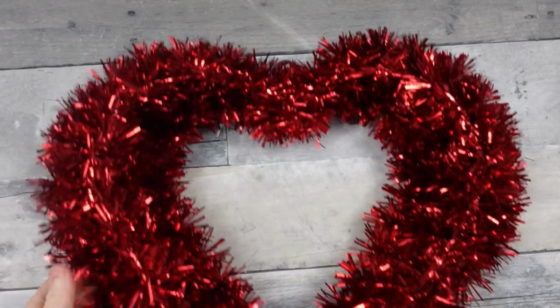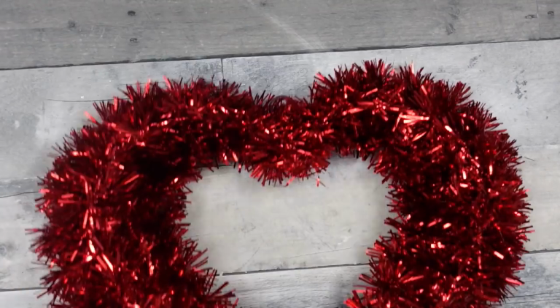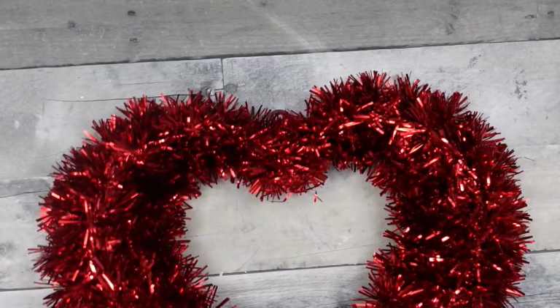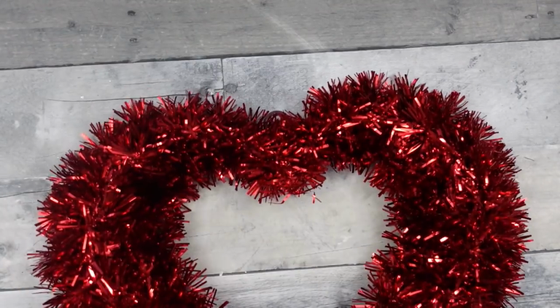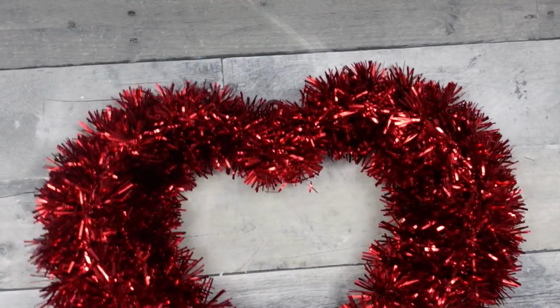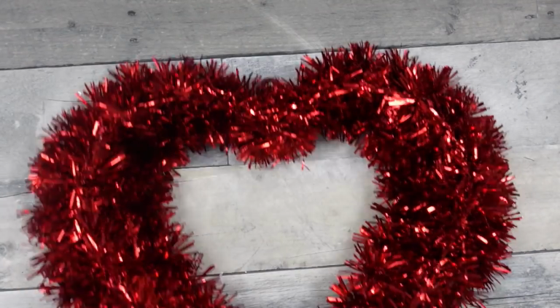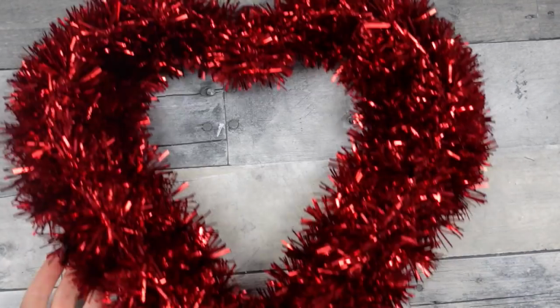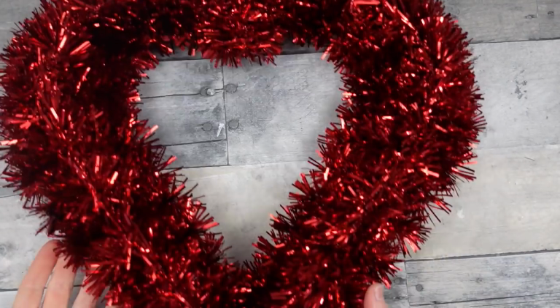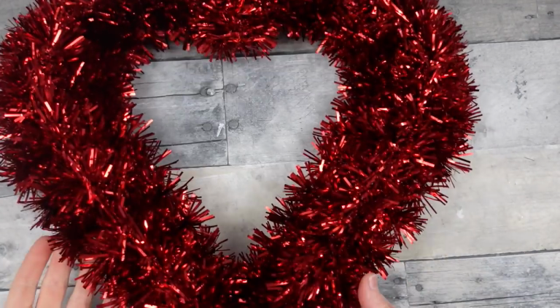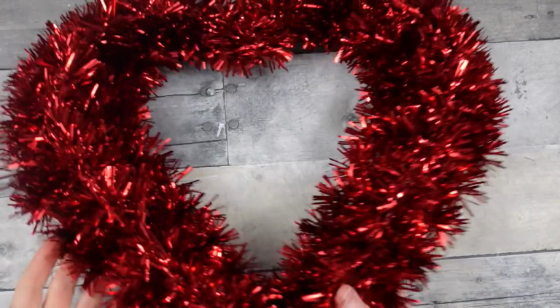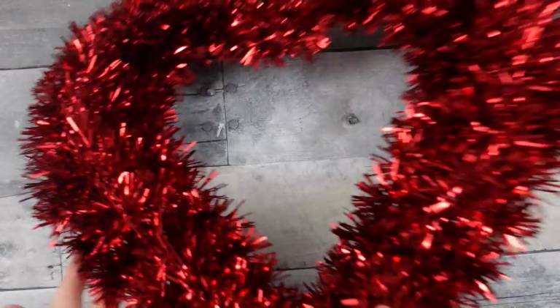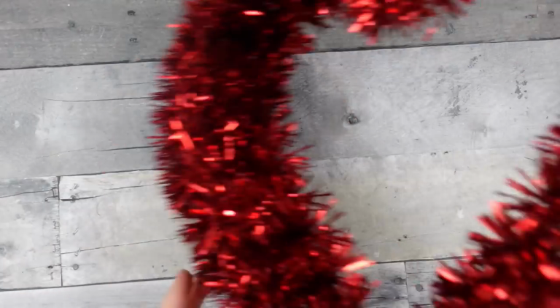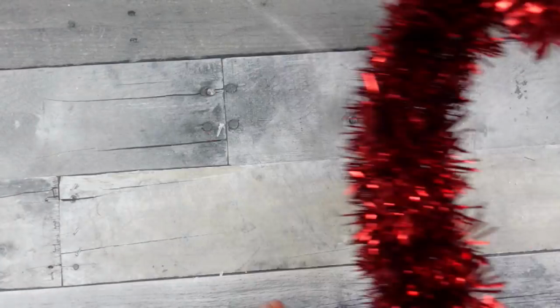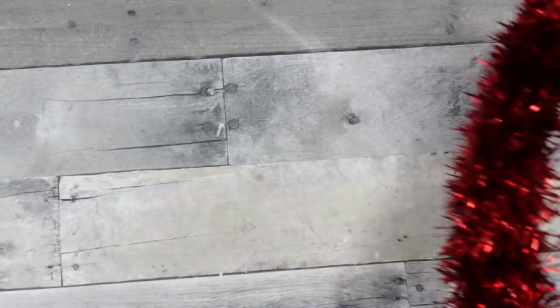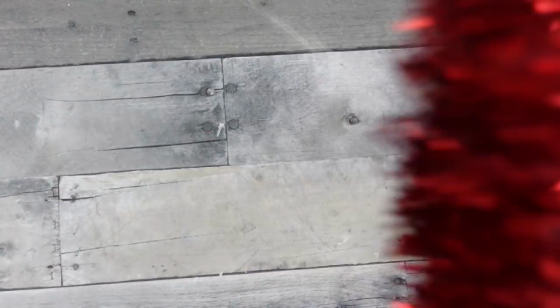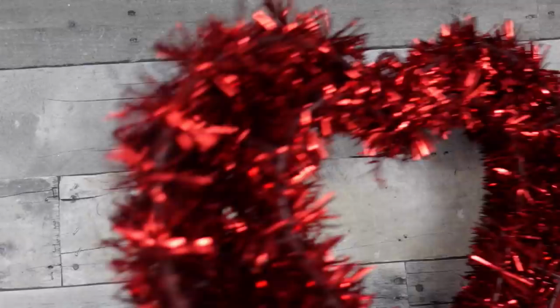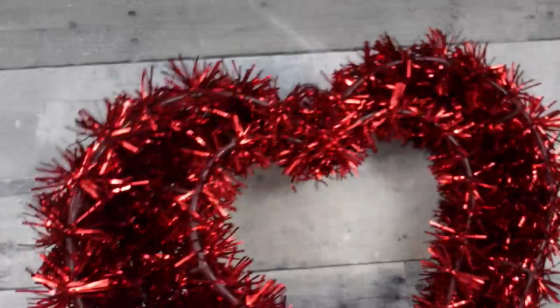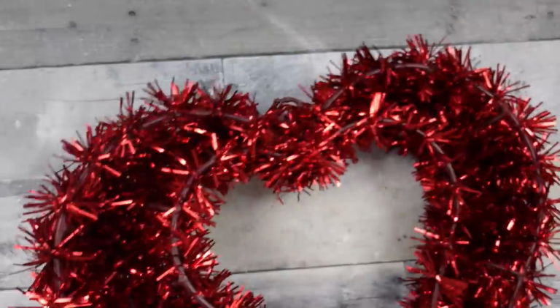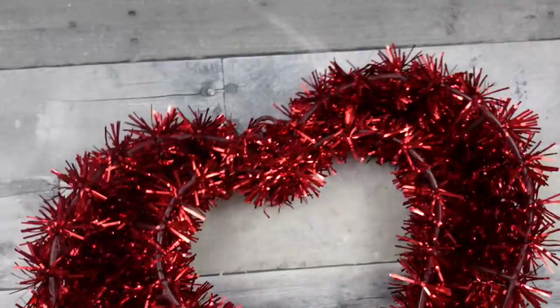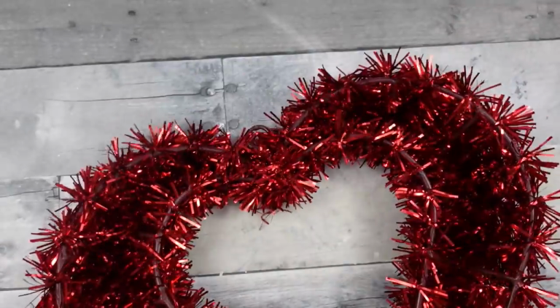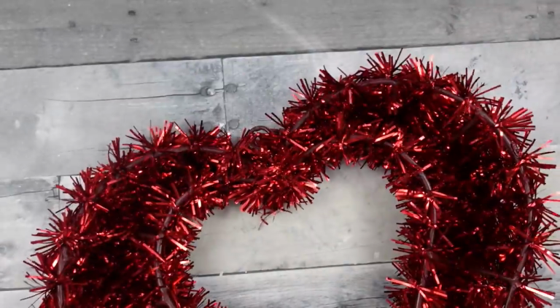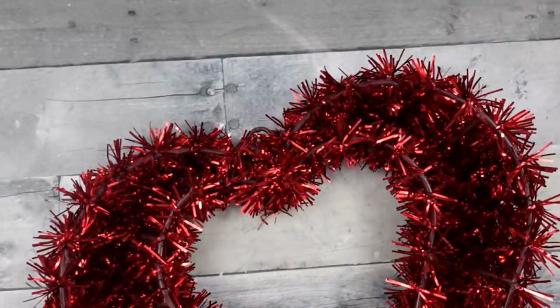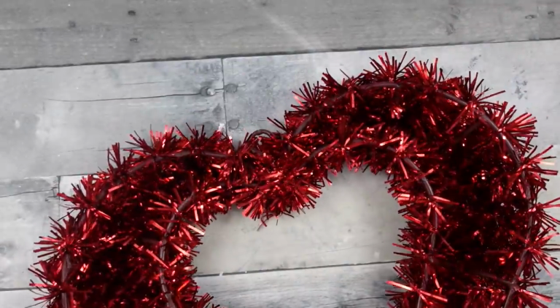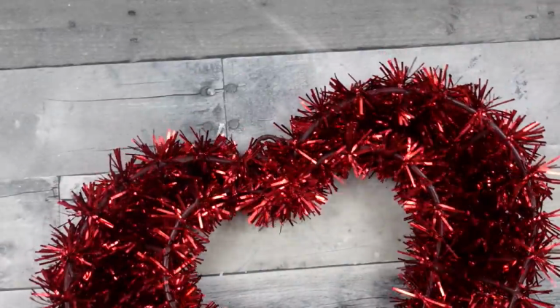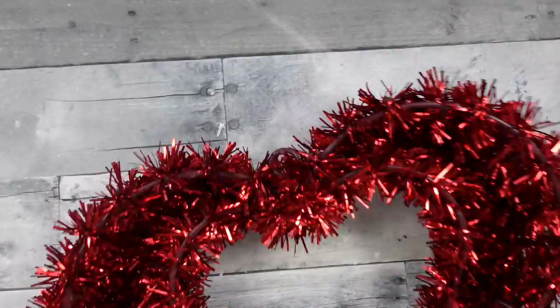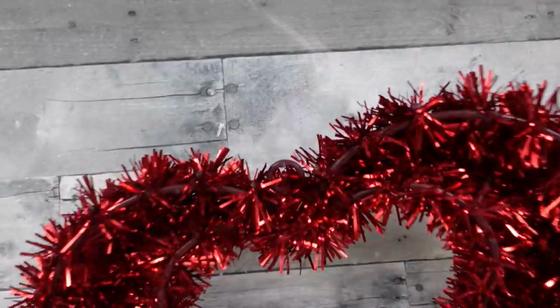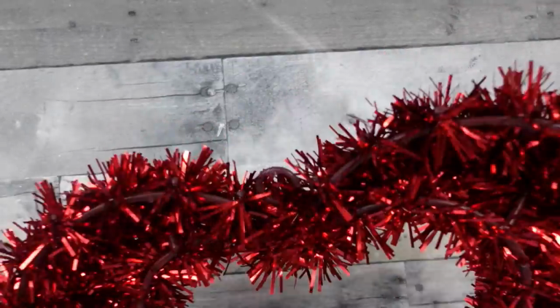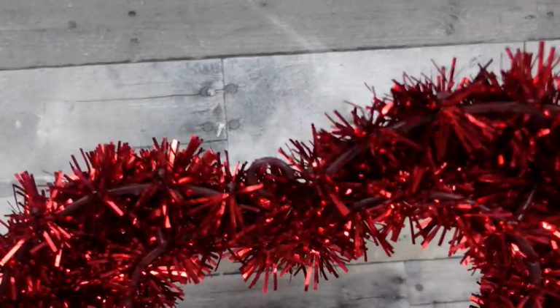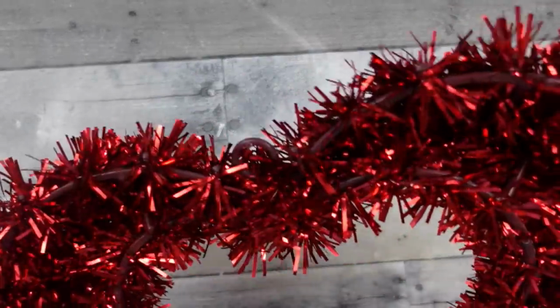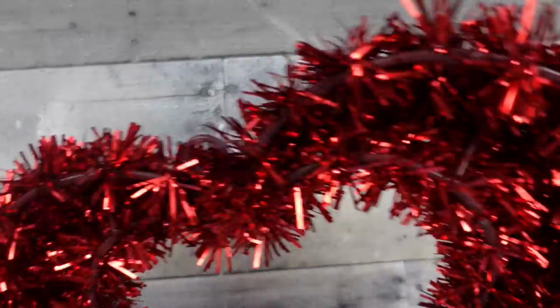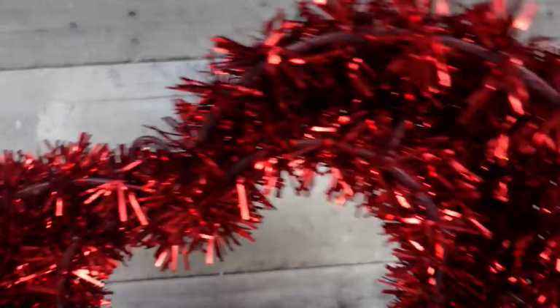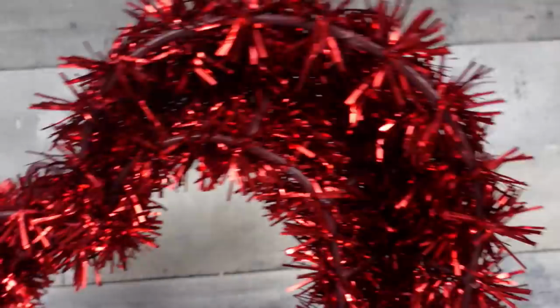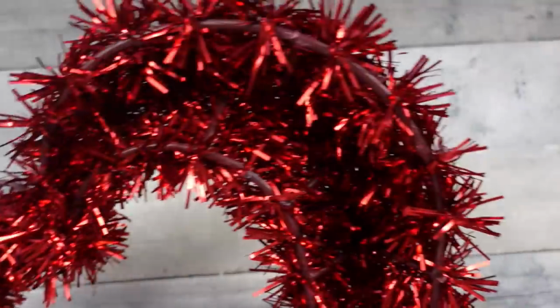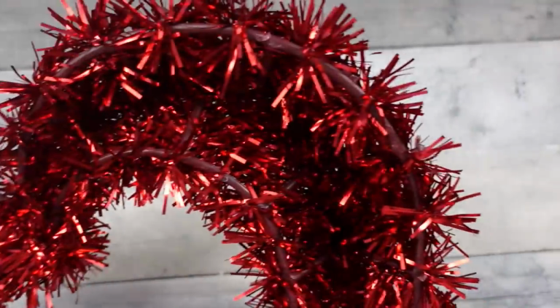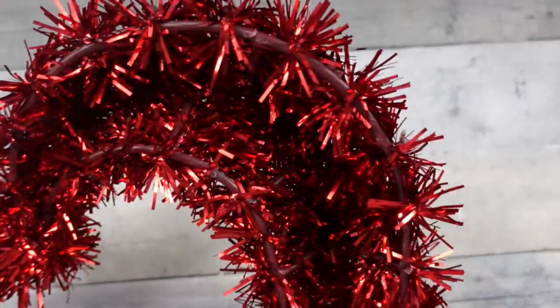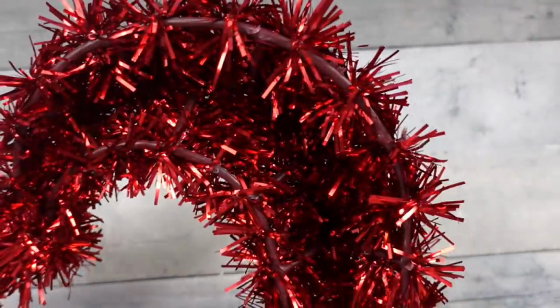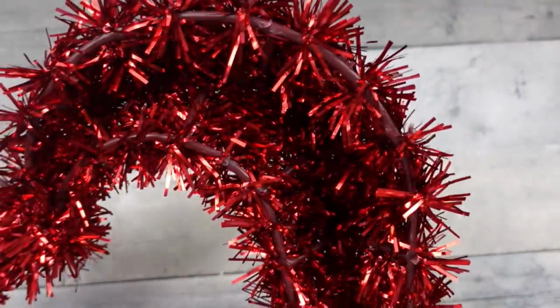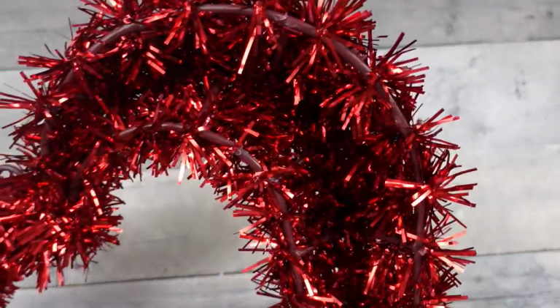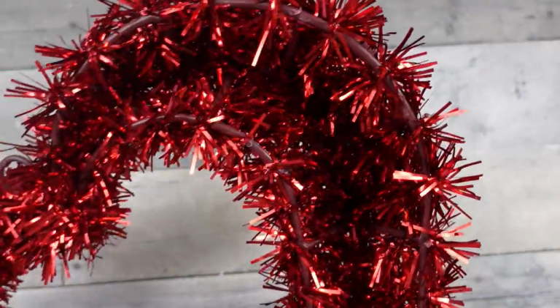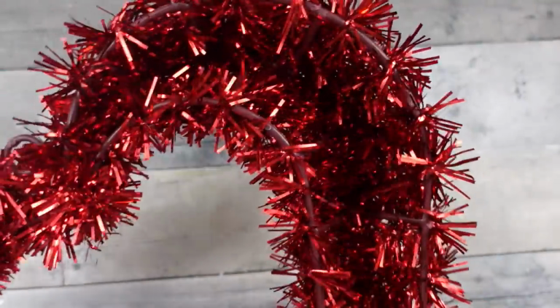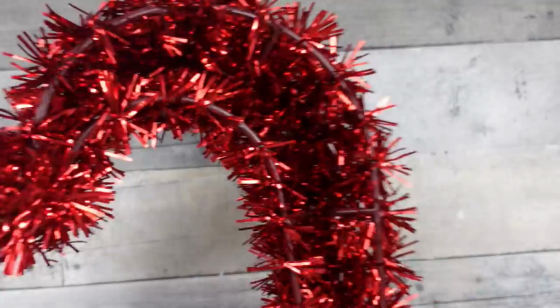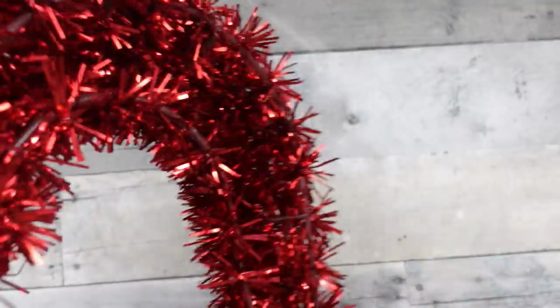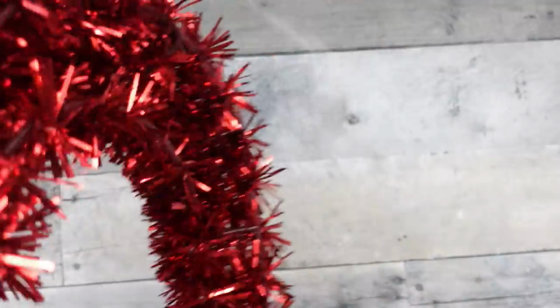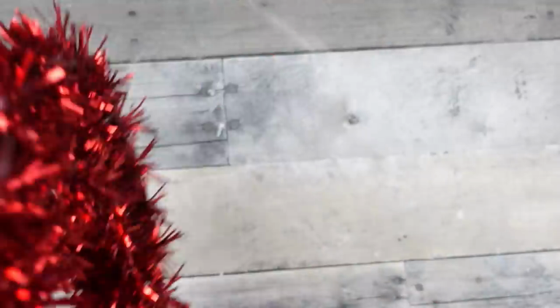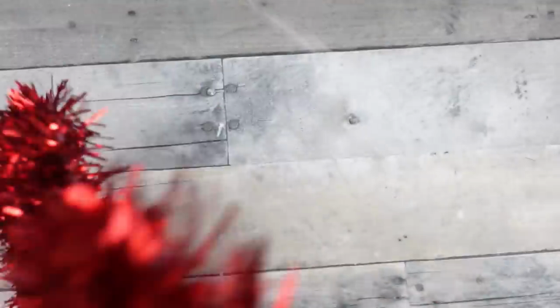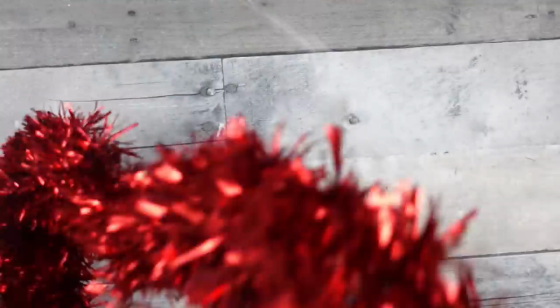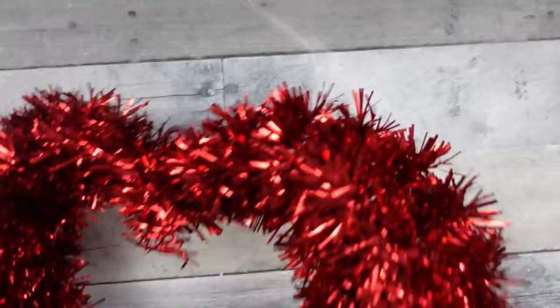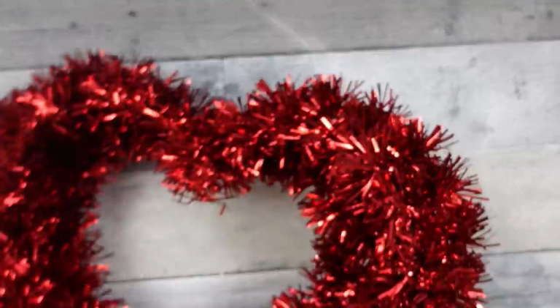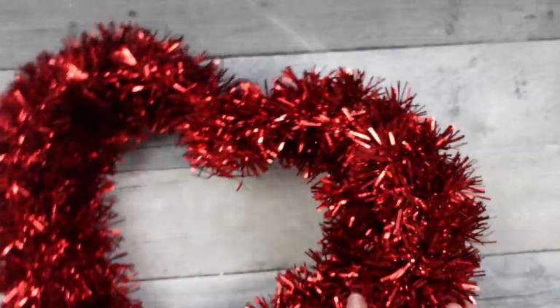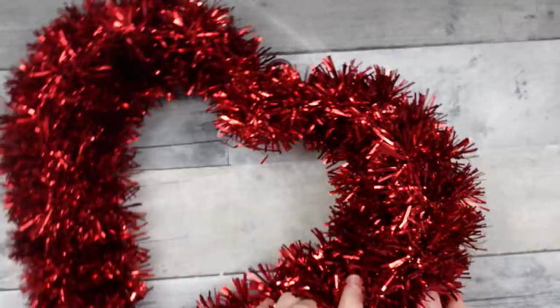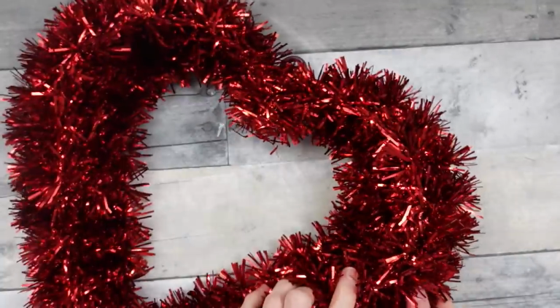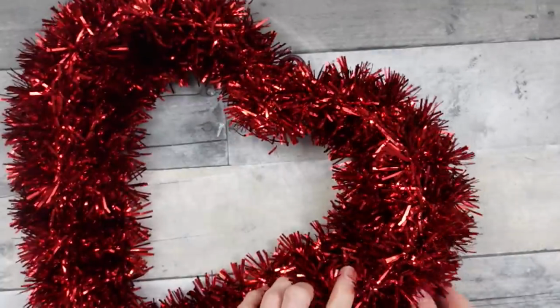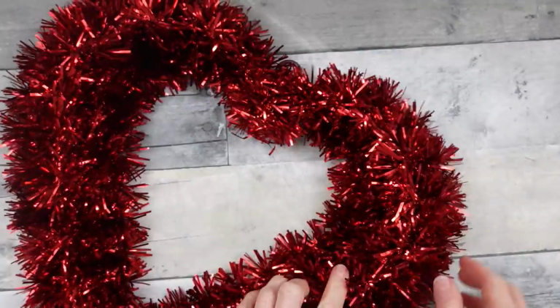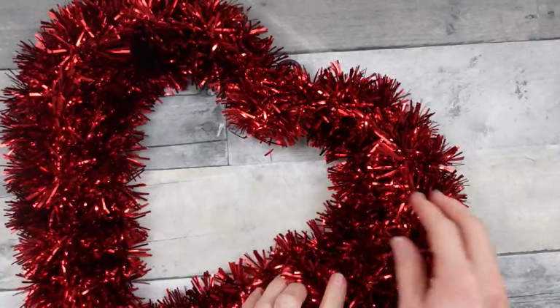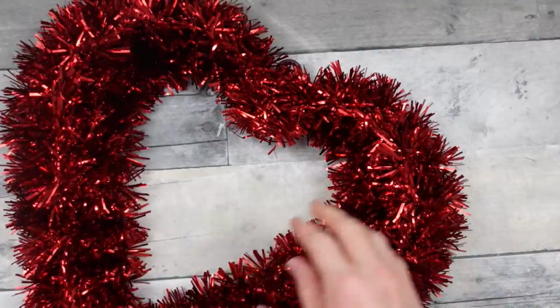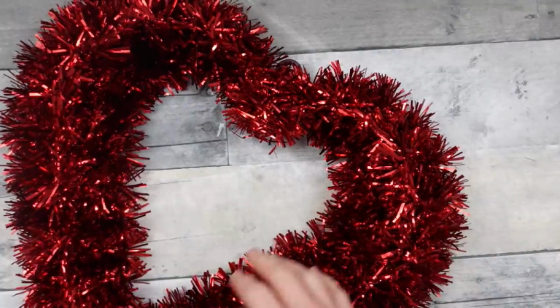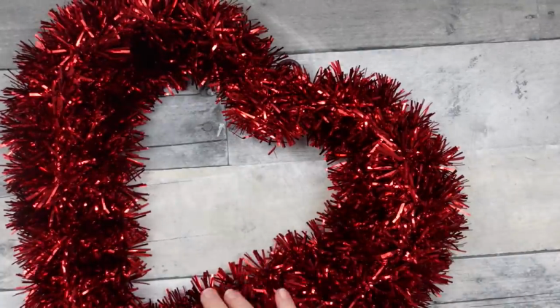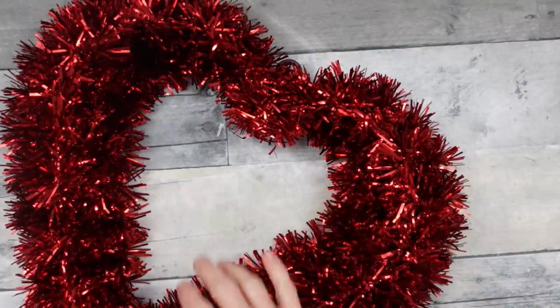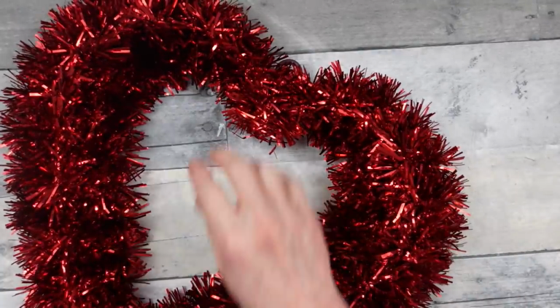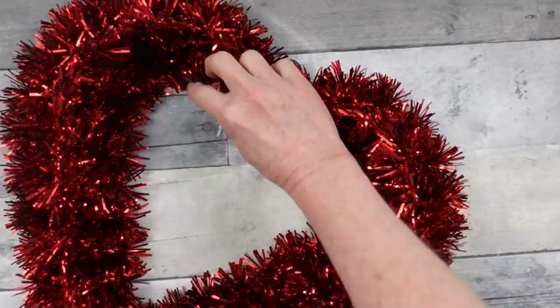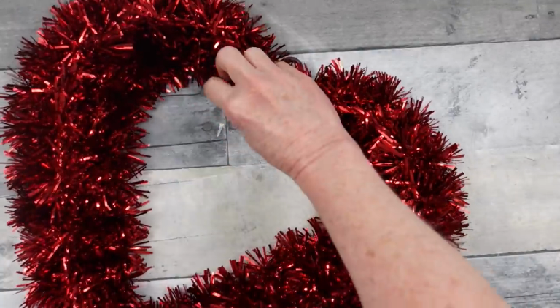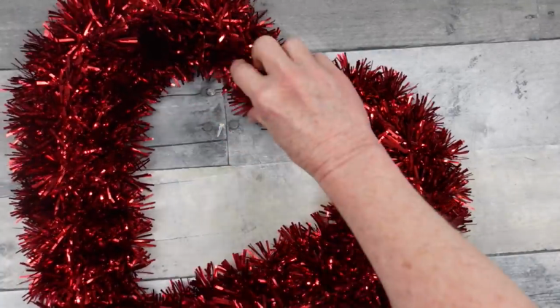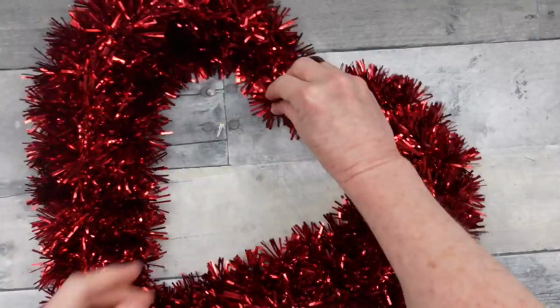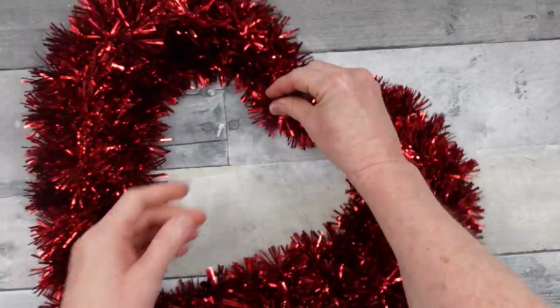We're going to start off with one of these tinsel wreaths. Mine came from Goodwill, but you can certainly get these at Dollar Tree or at the Dollar General.